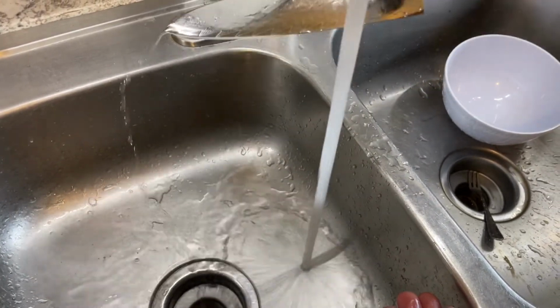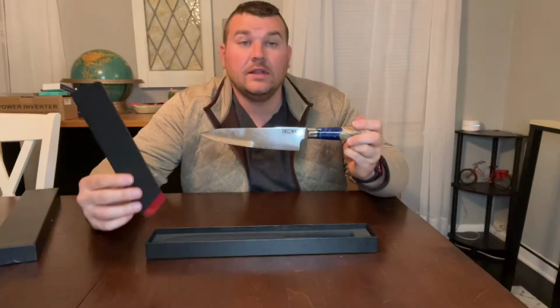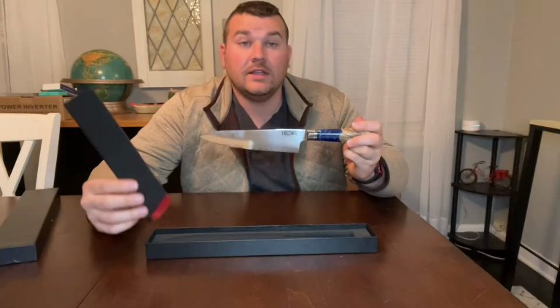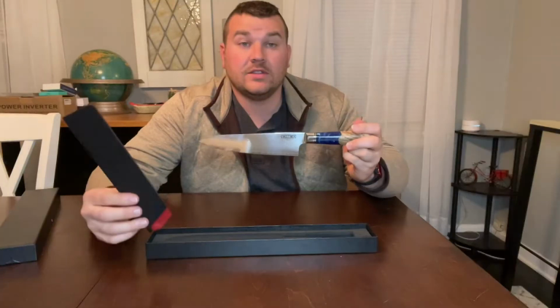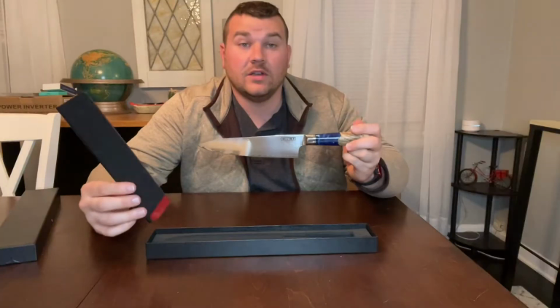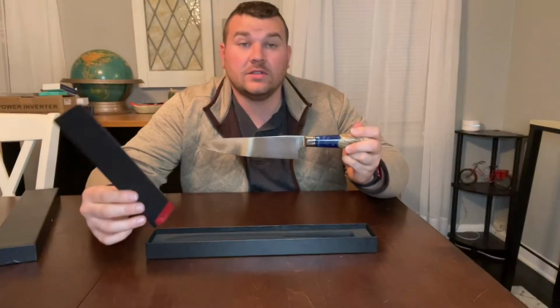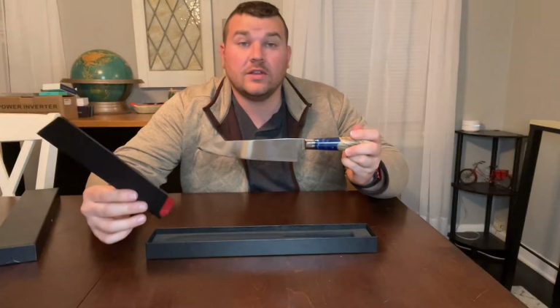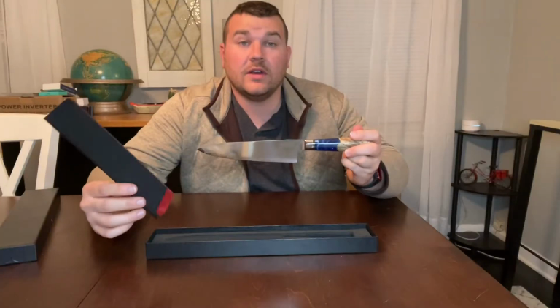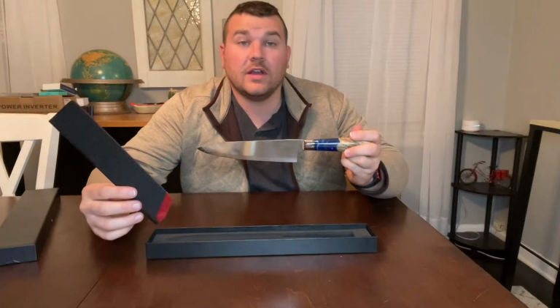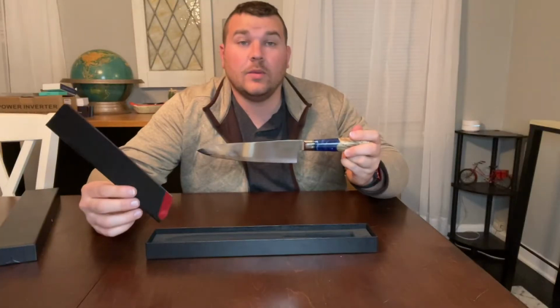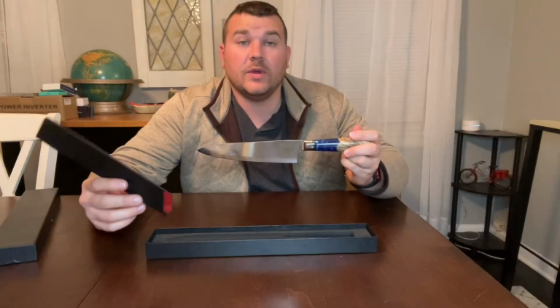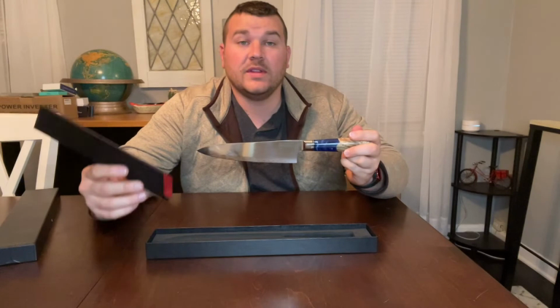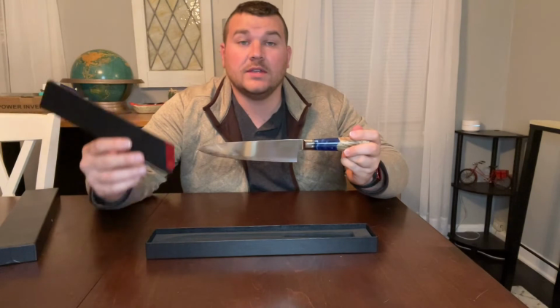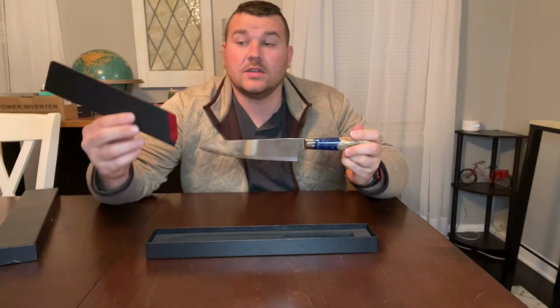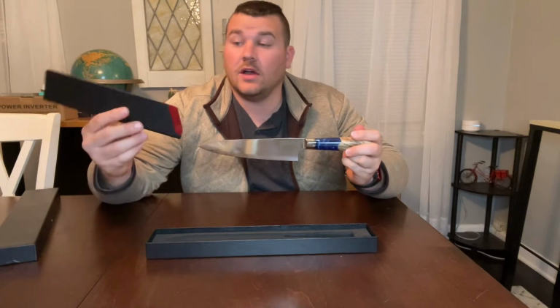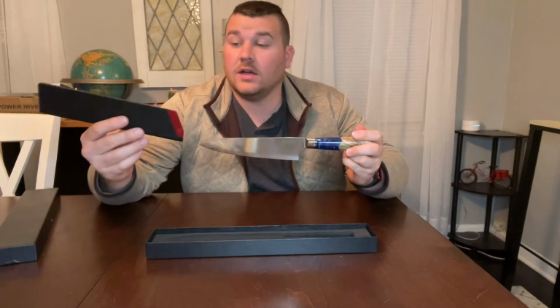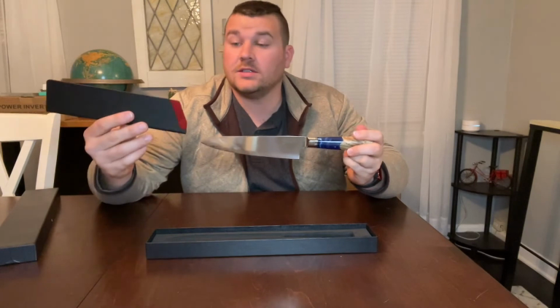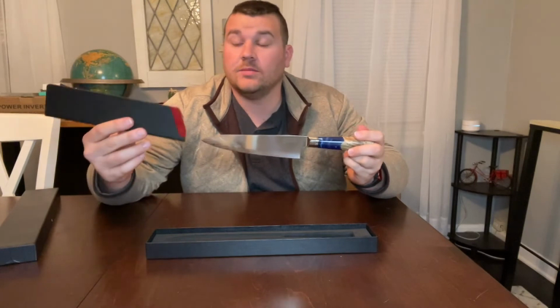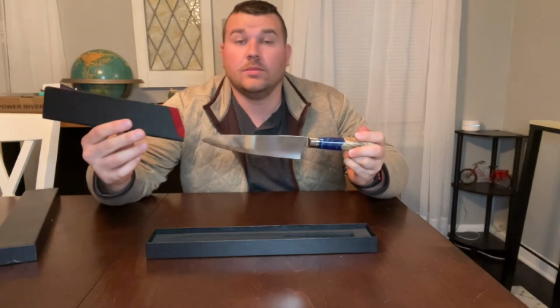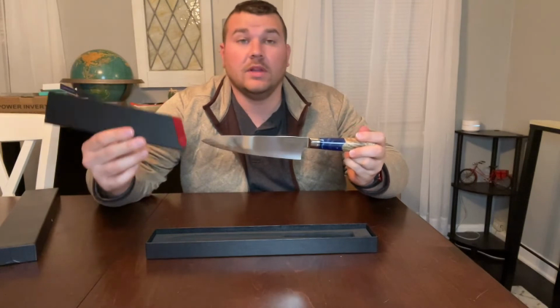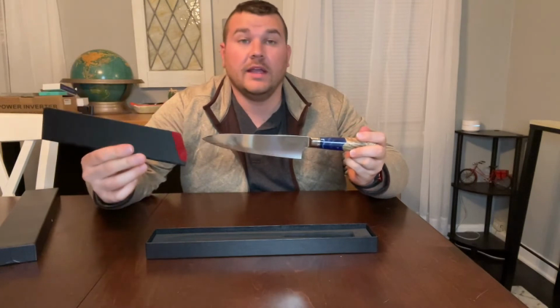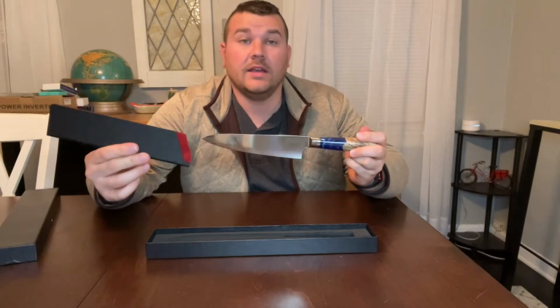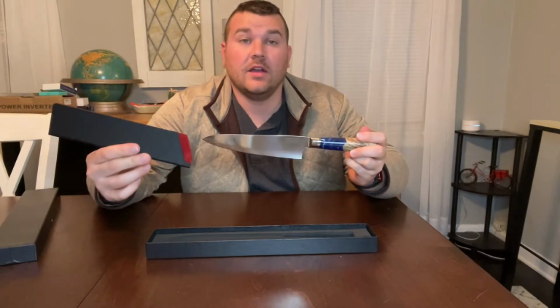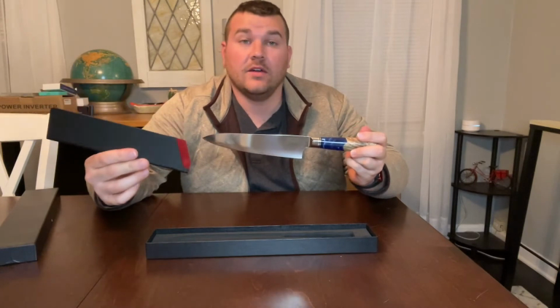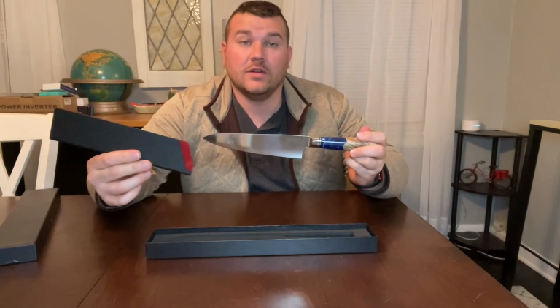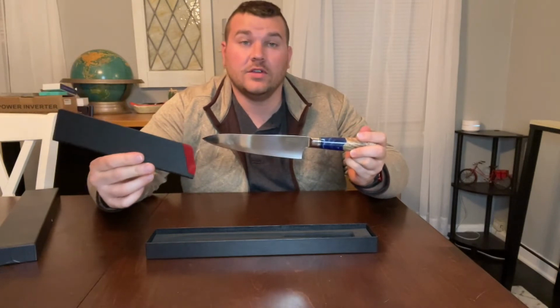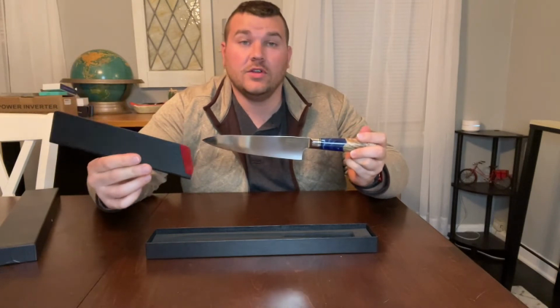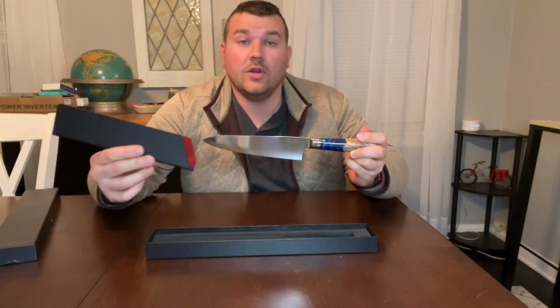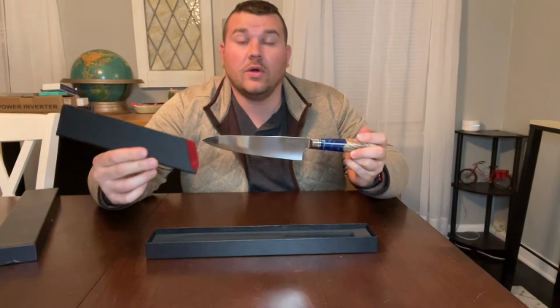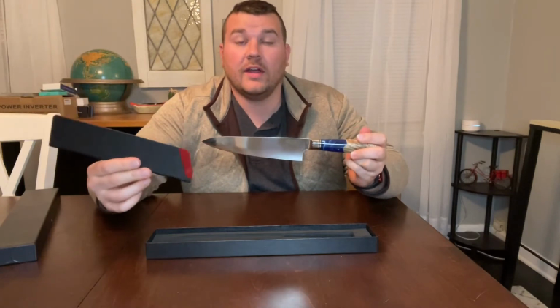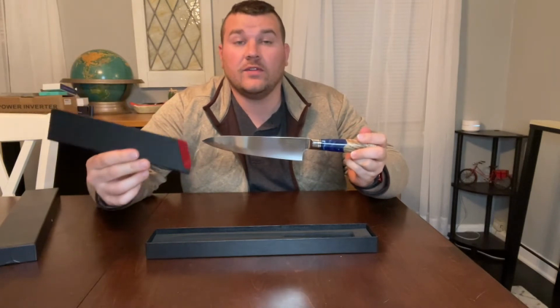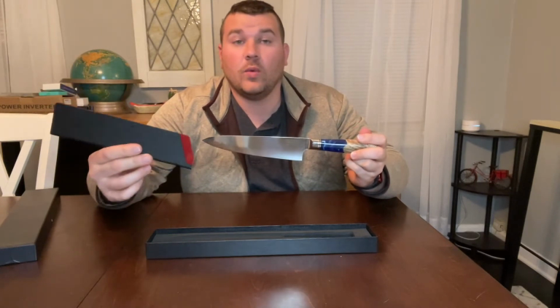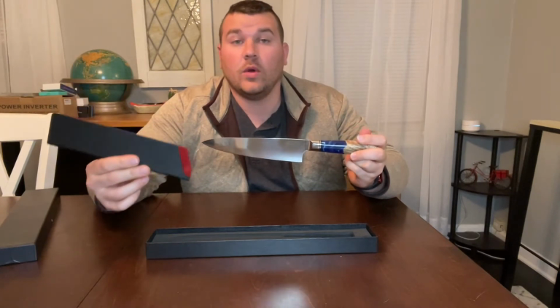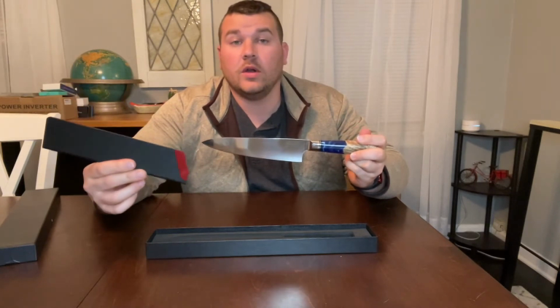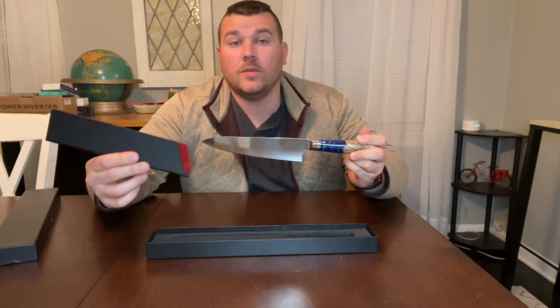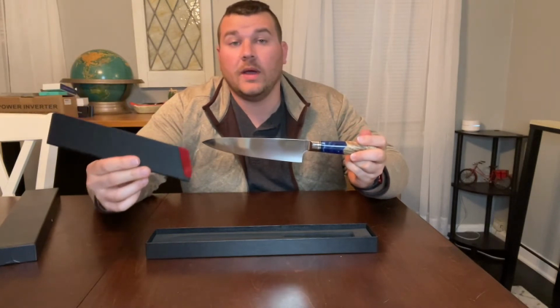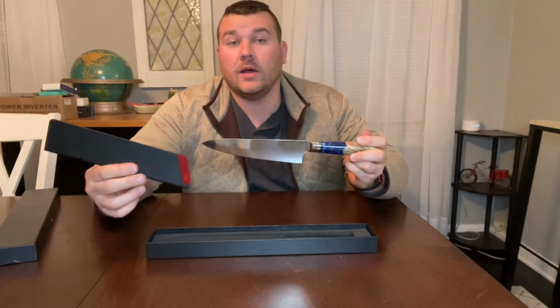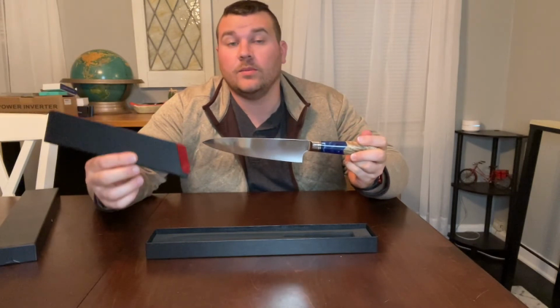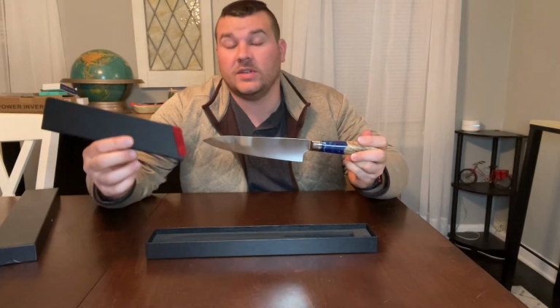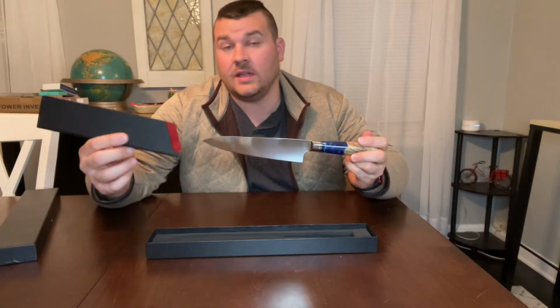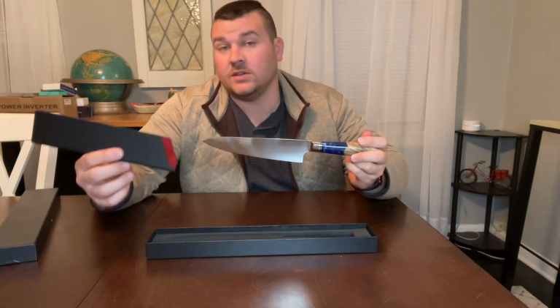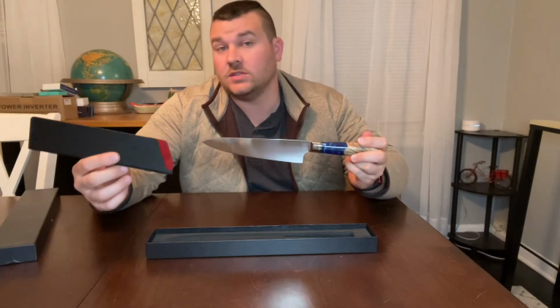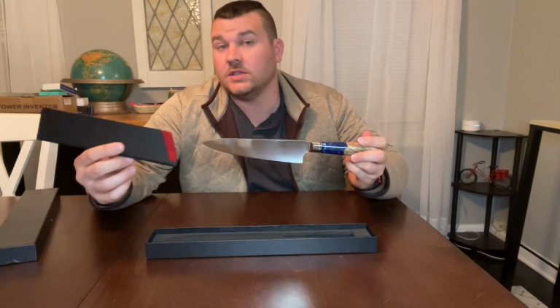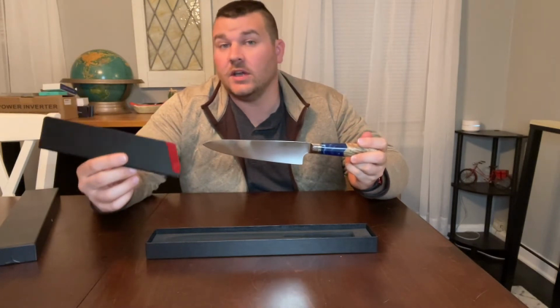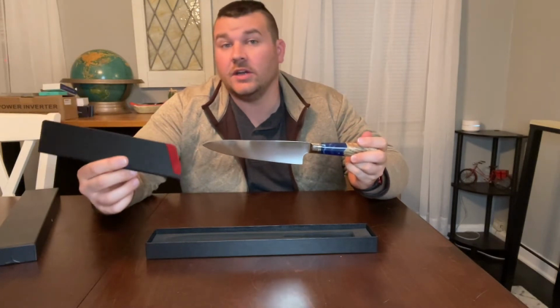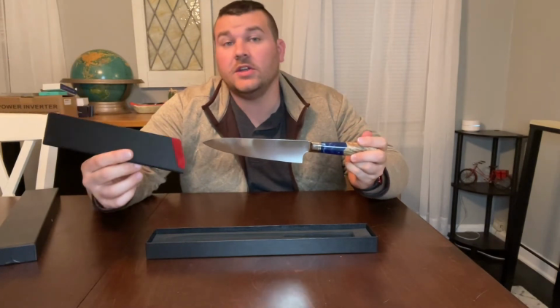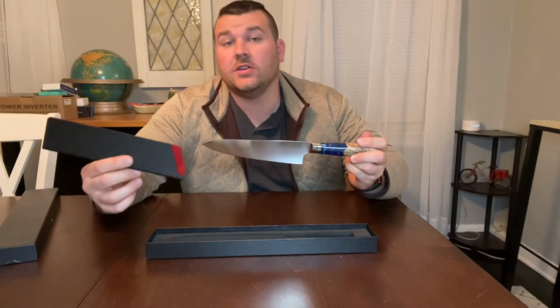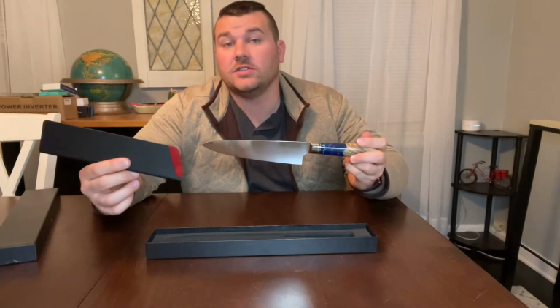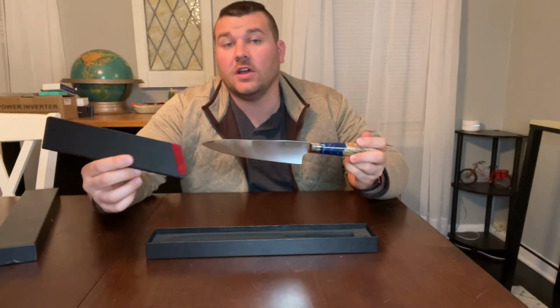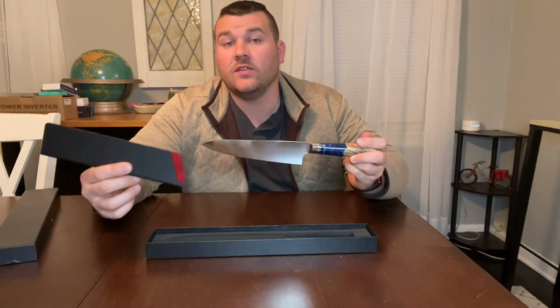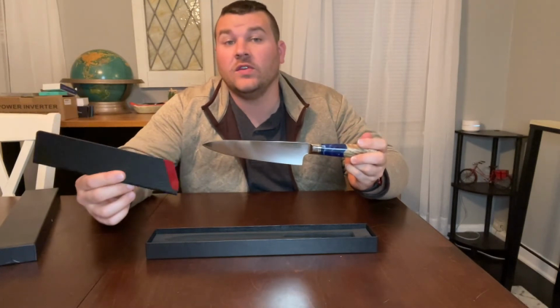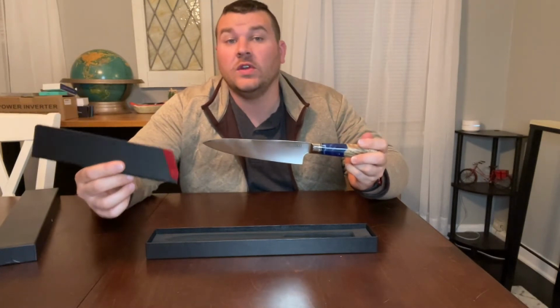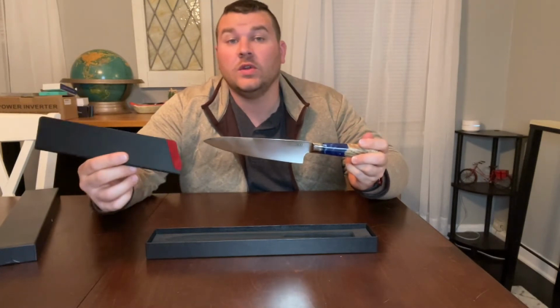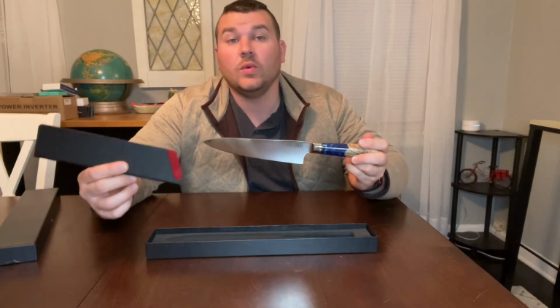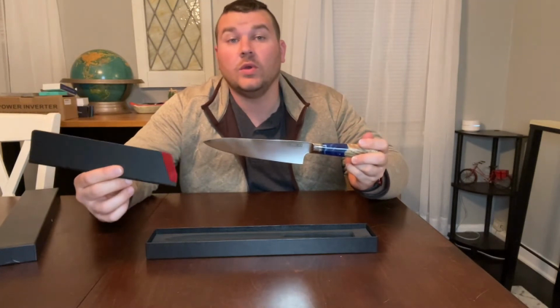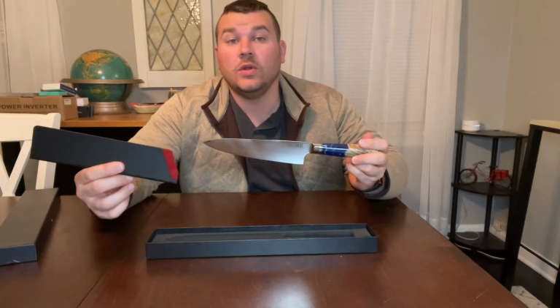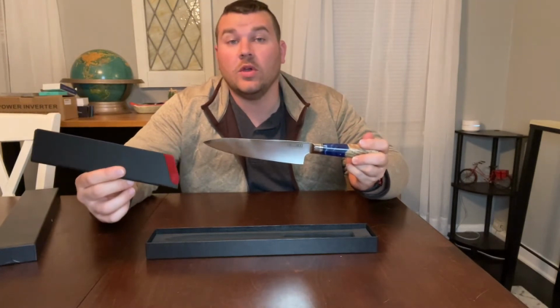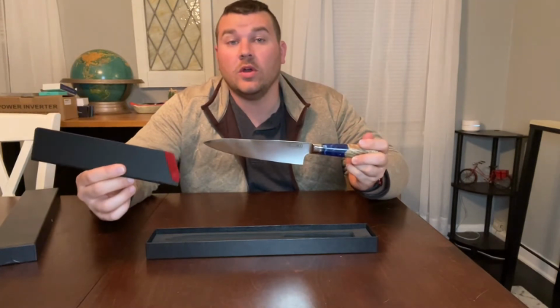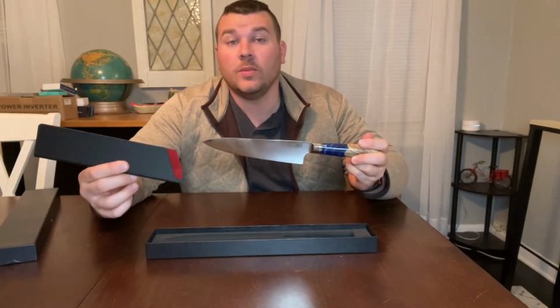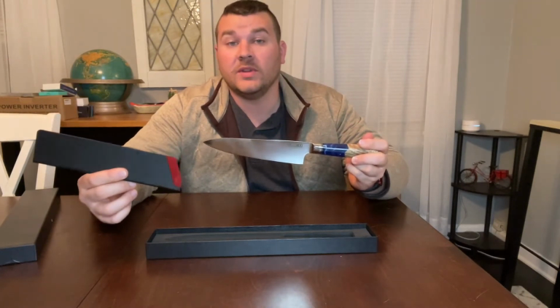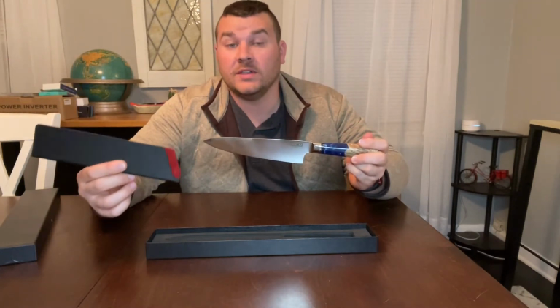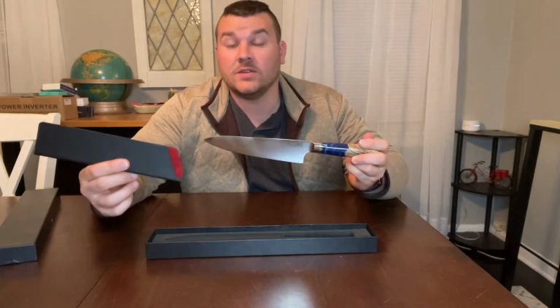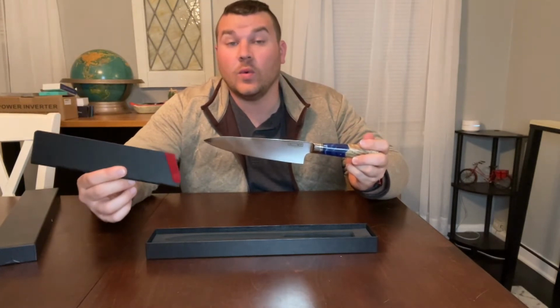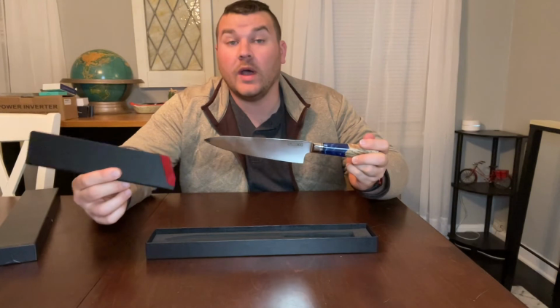It's also going to come with this awesome blade cover so you don't have to worry about potentially cutting yourself when you go to put this away.